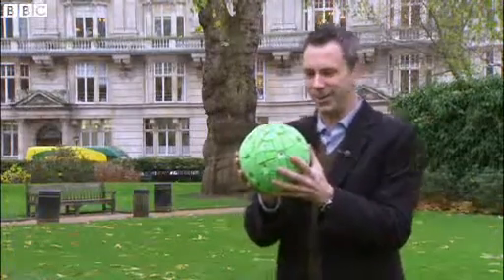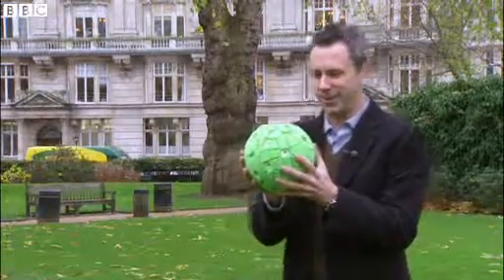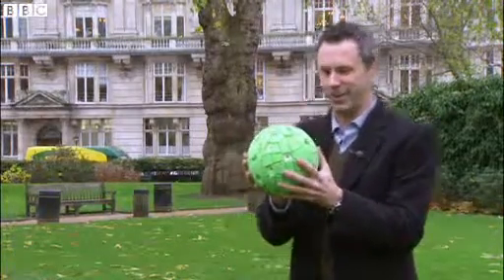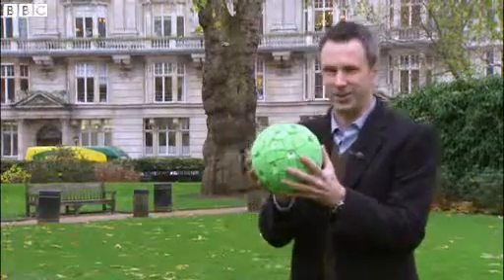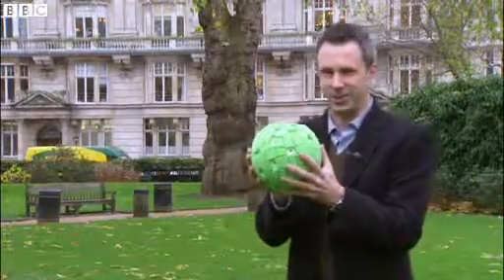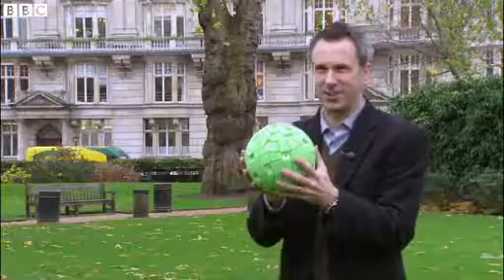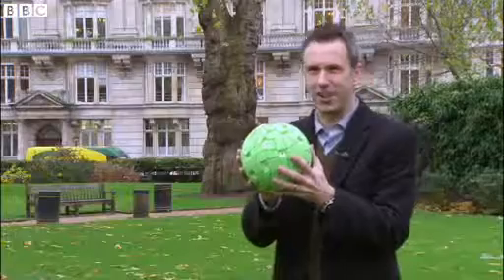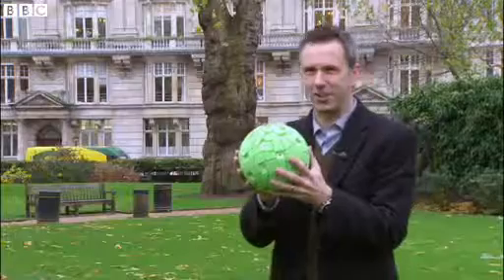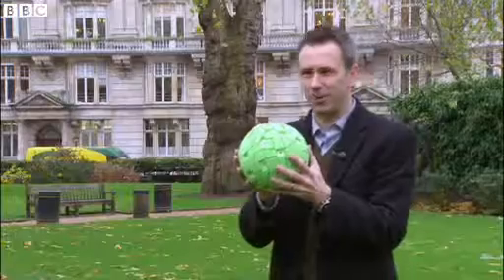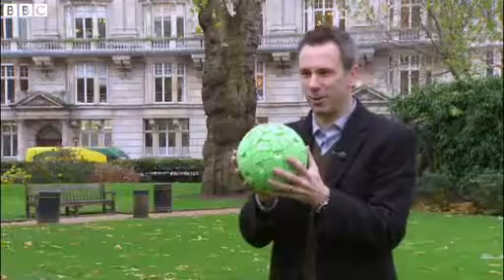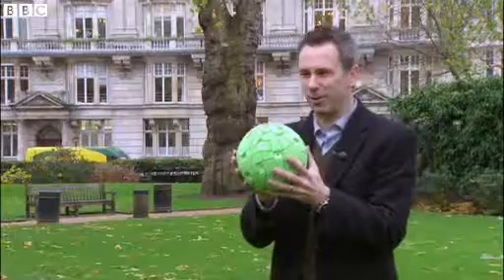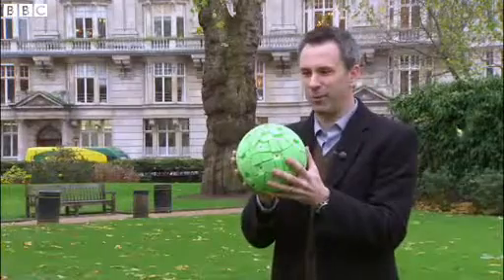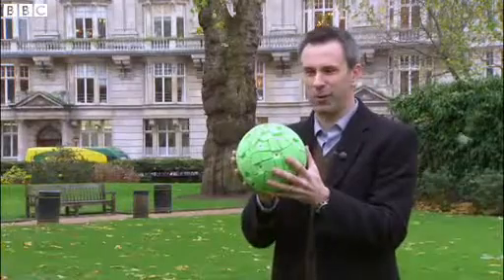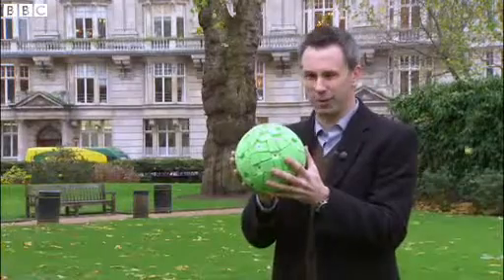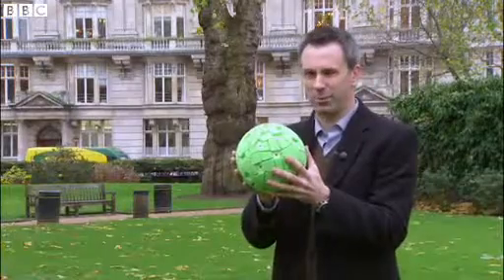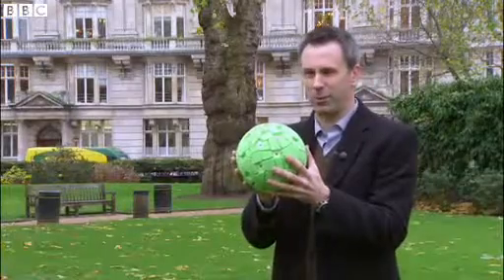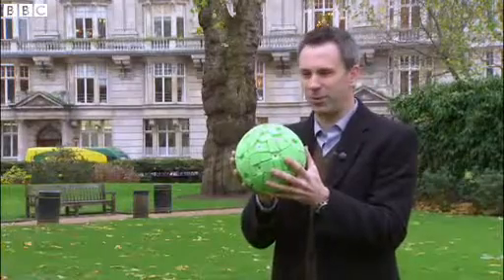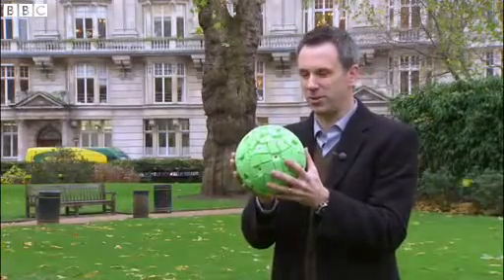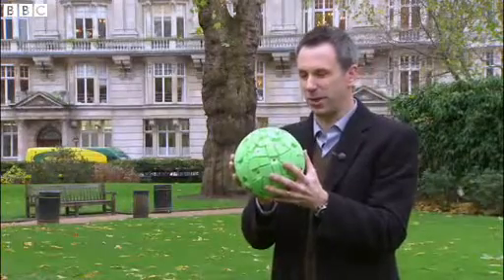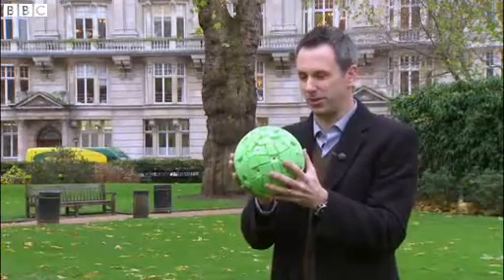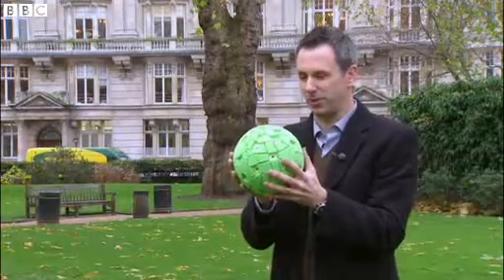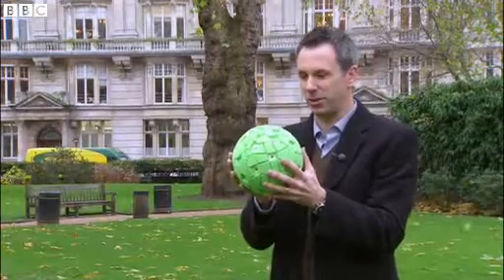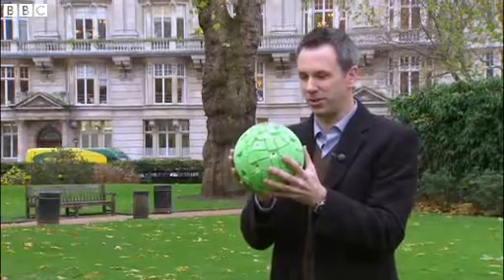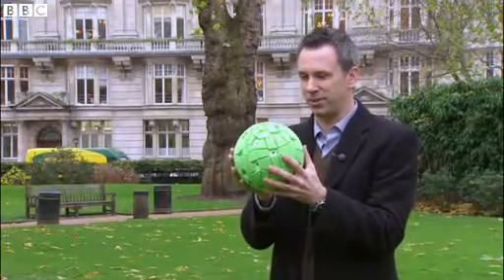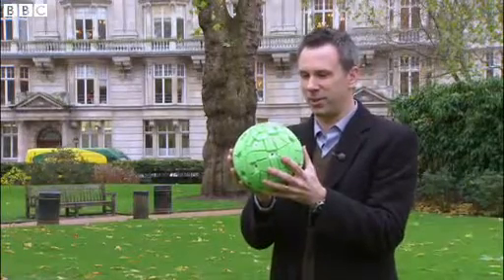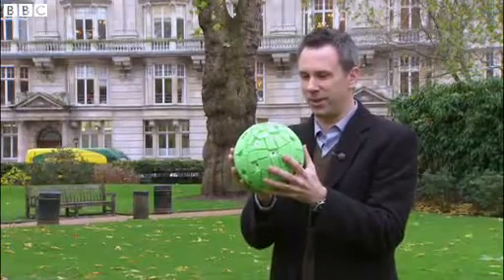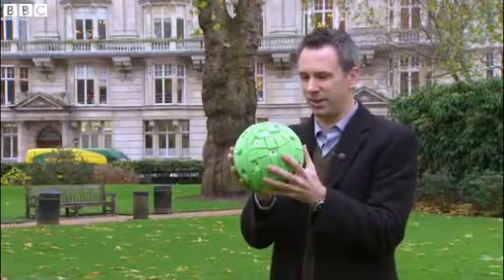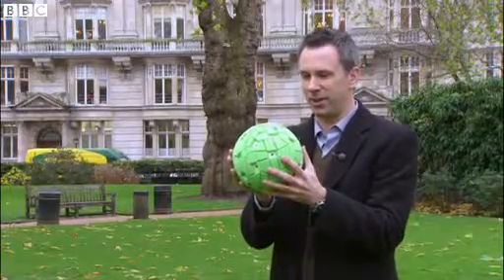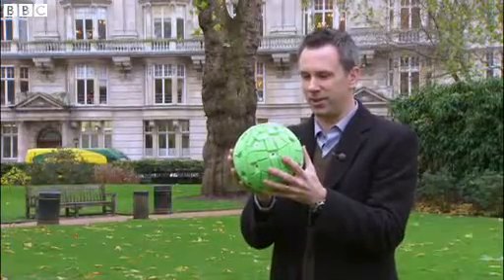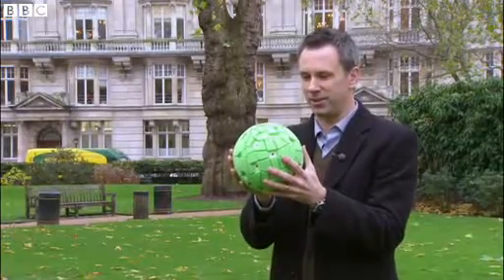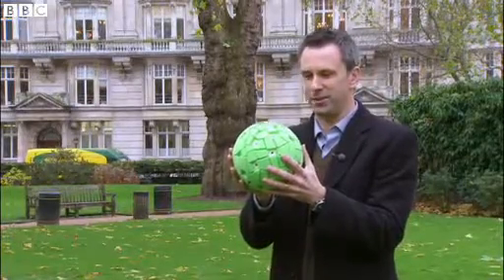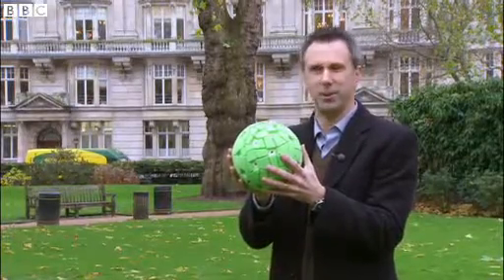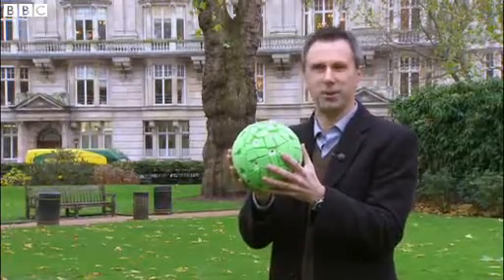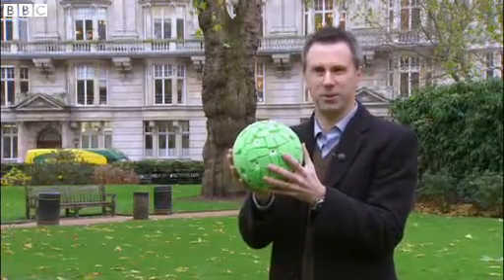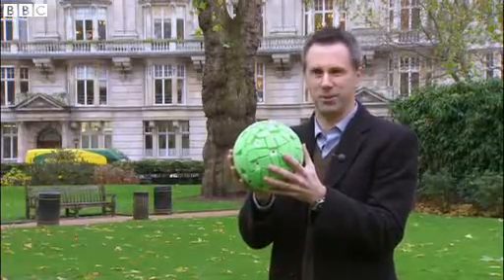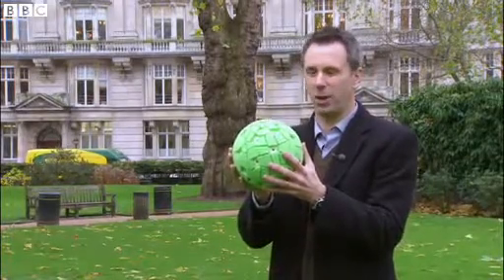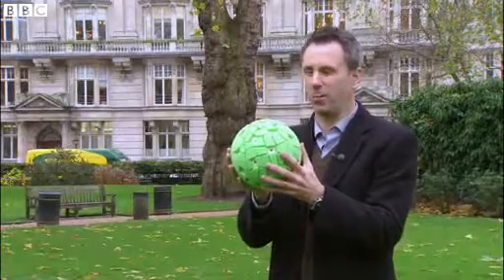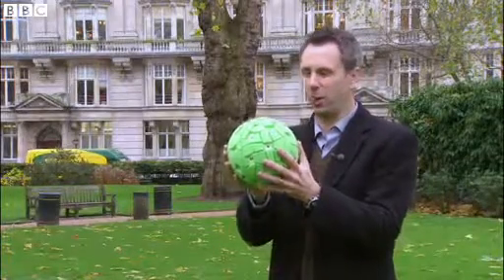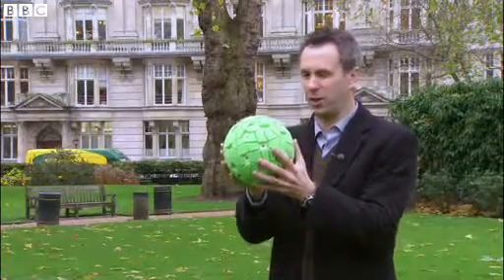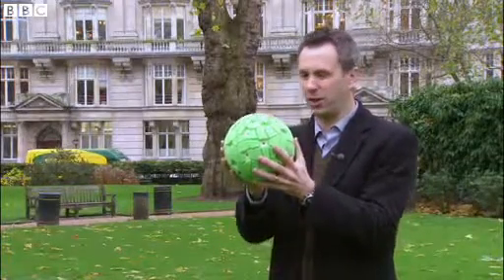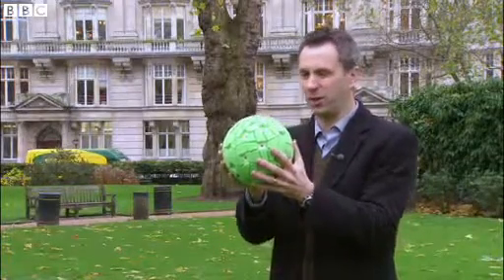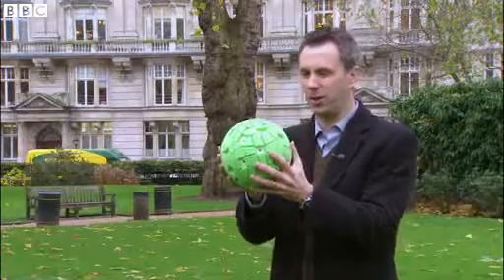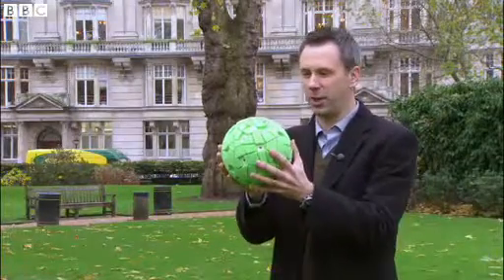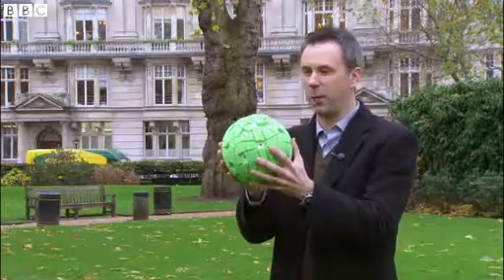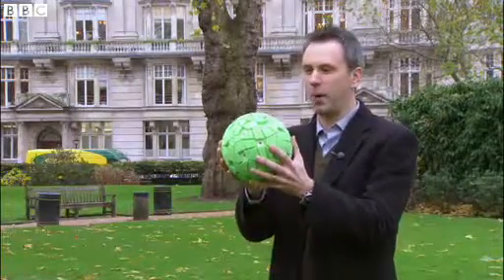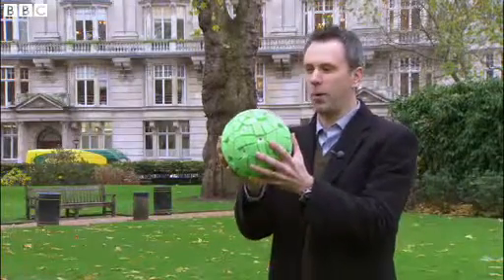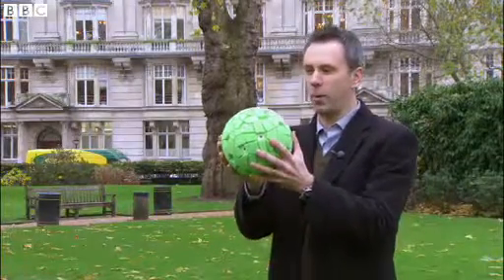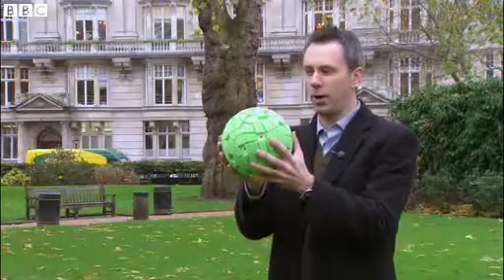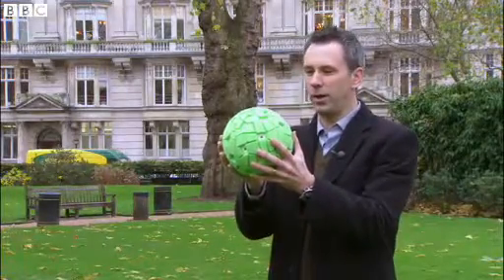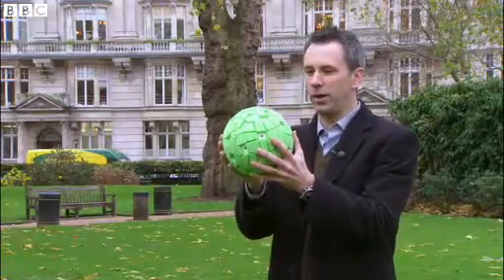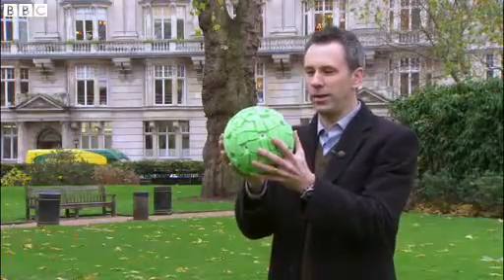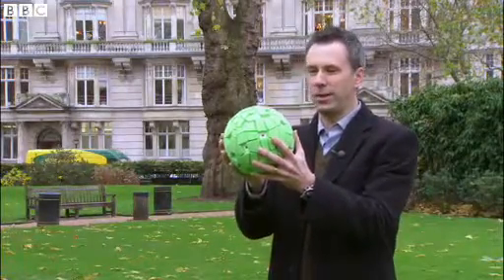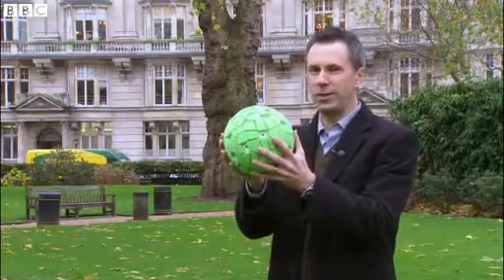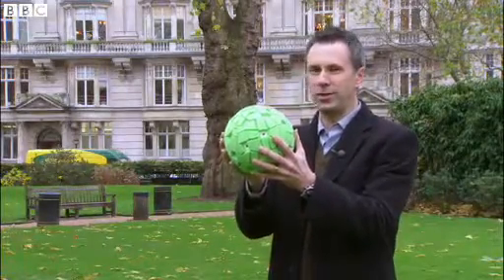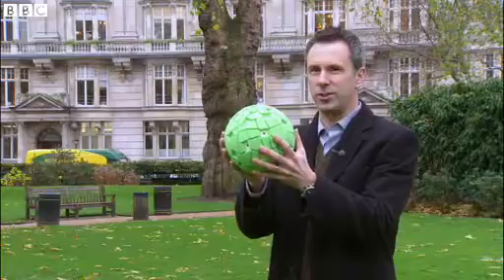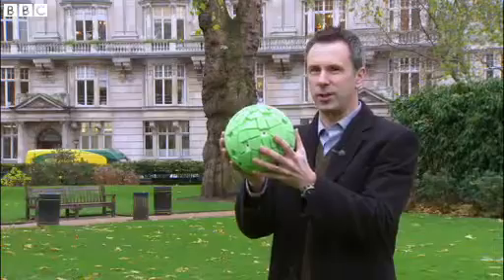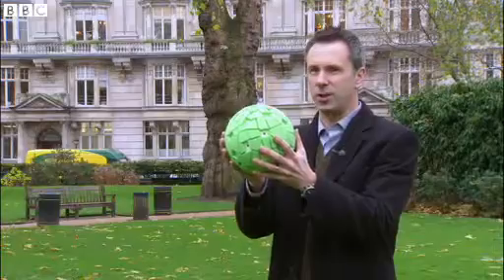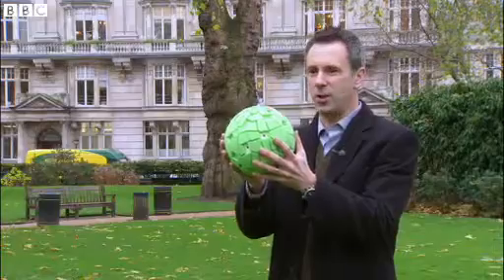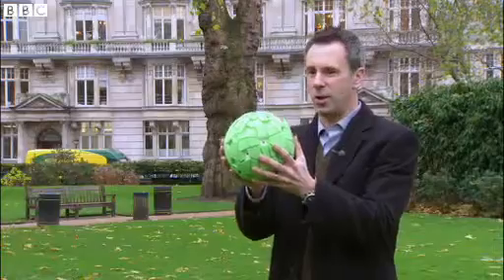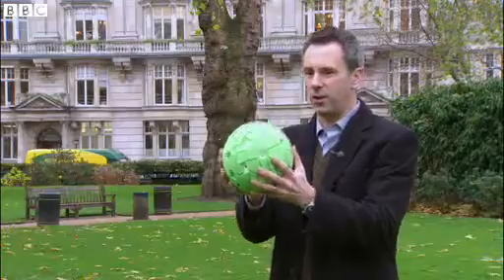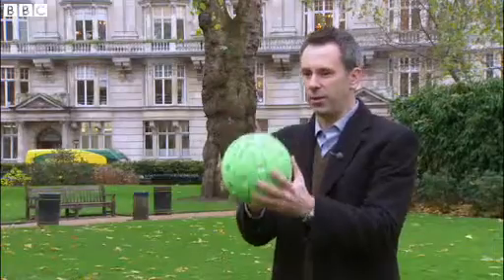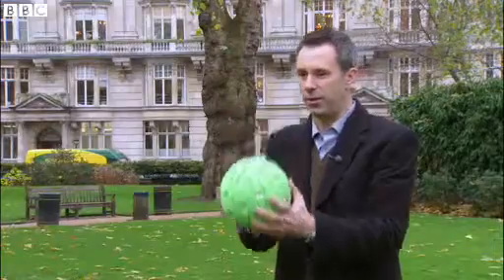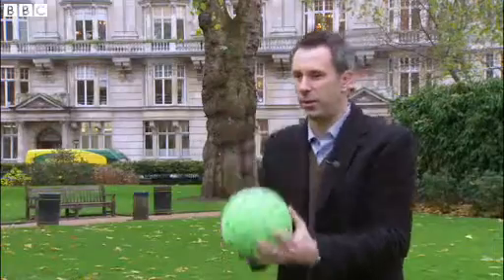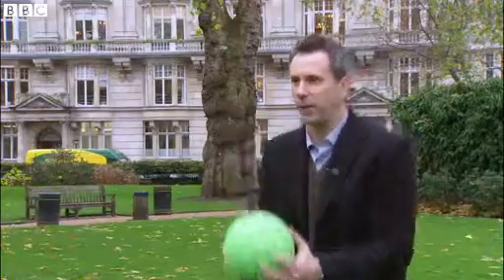And this is the only one they've got. It's the prototype and it's worth thousands of euros, so no pressure. Here we go. One, two, three.